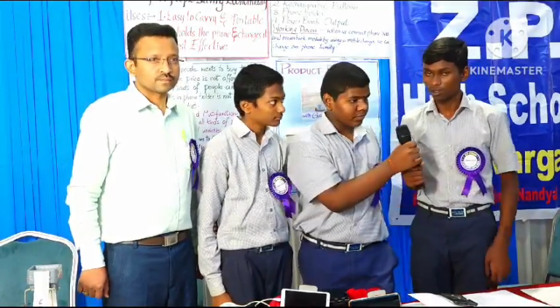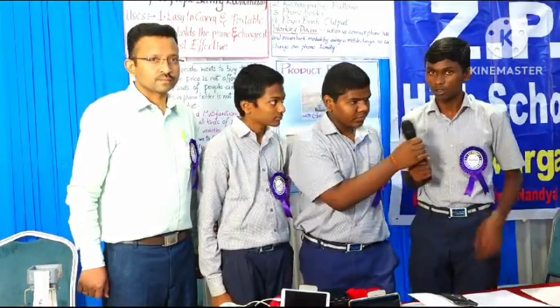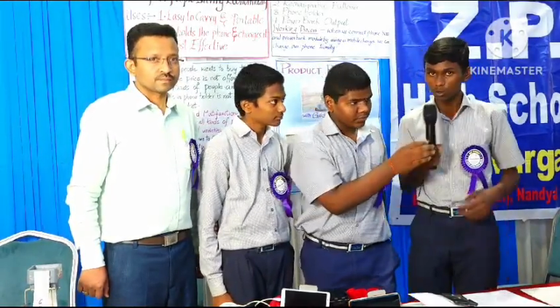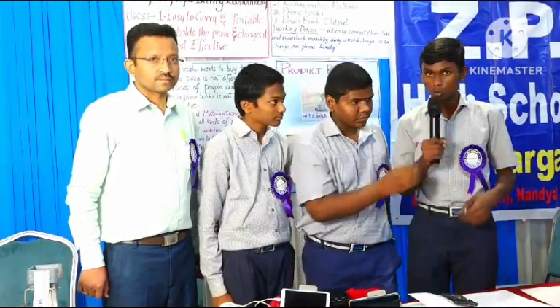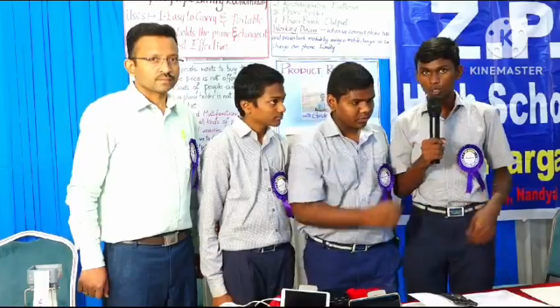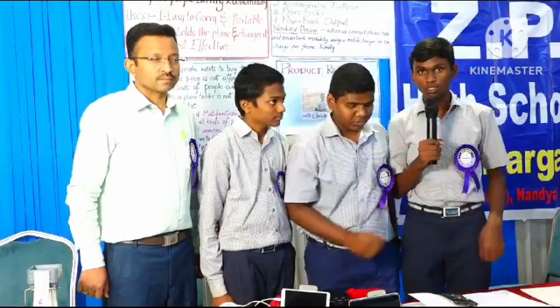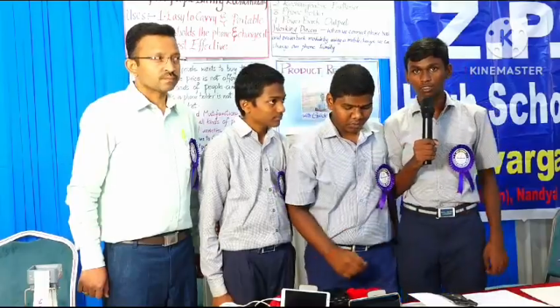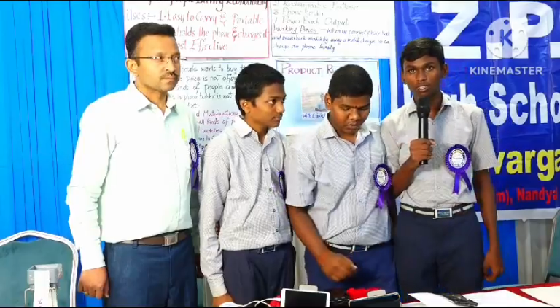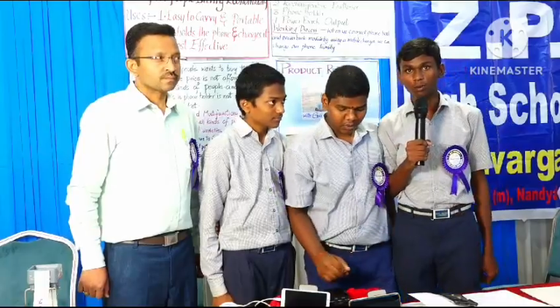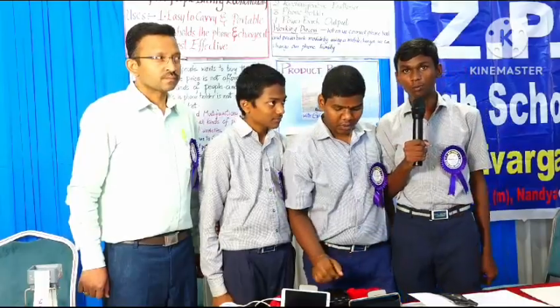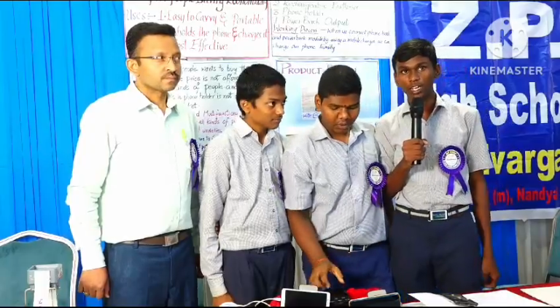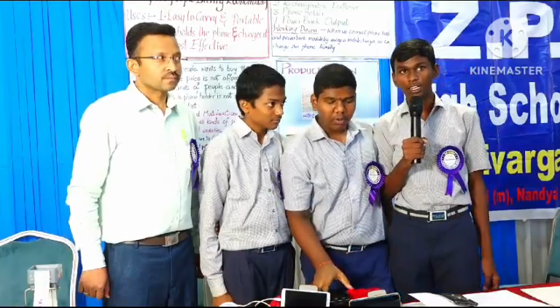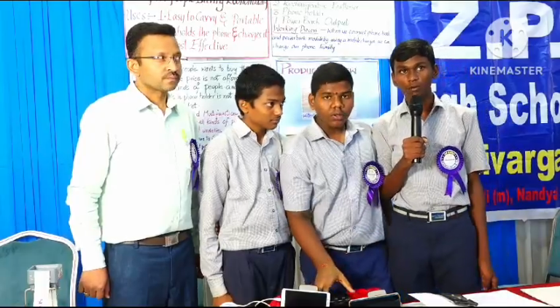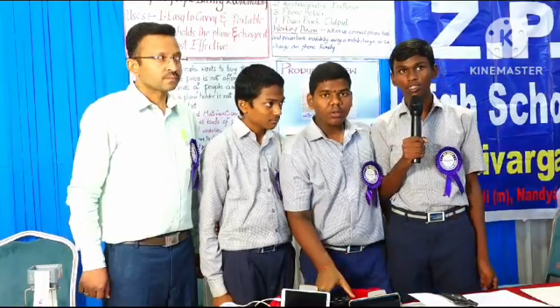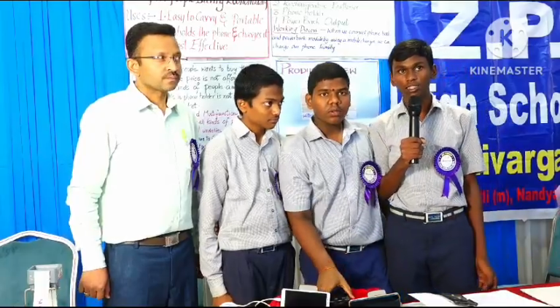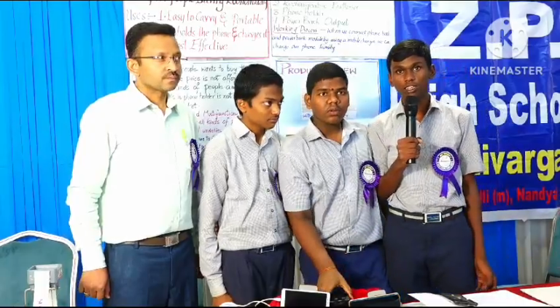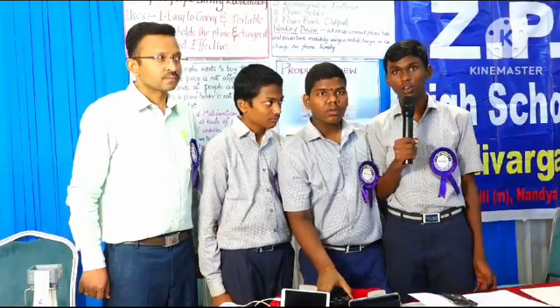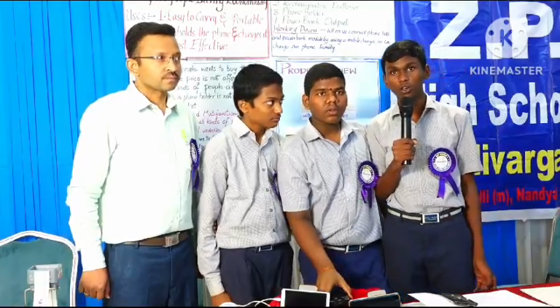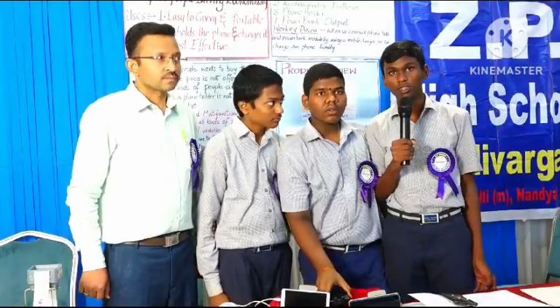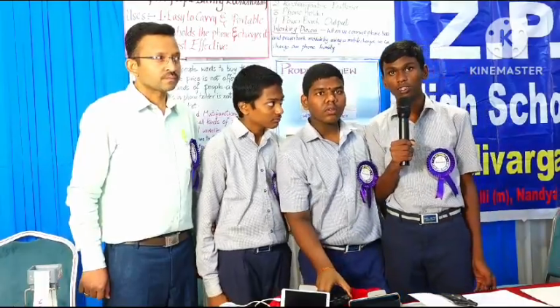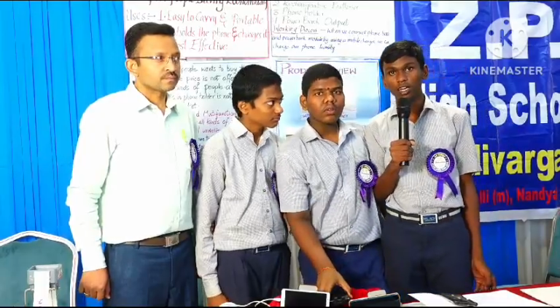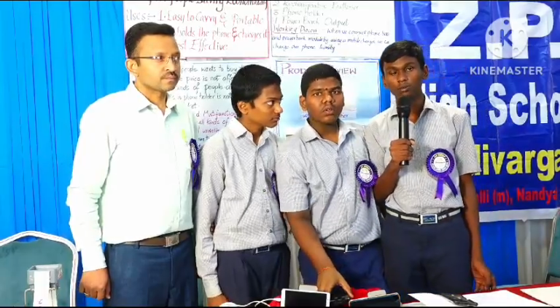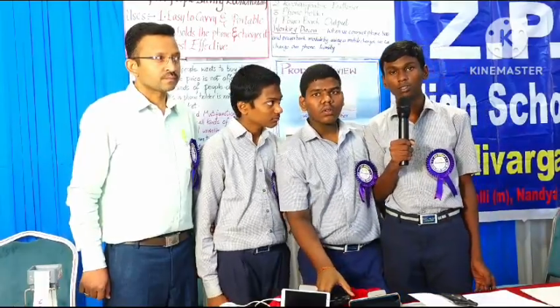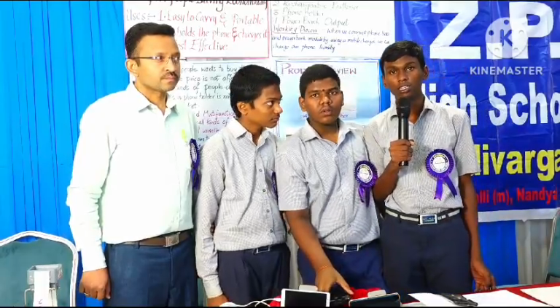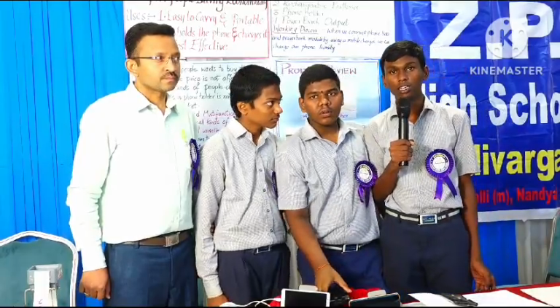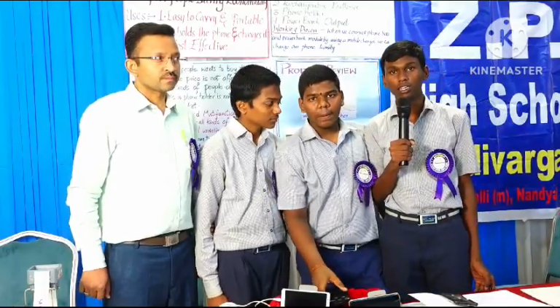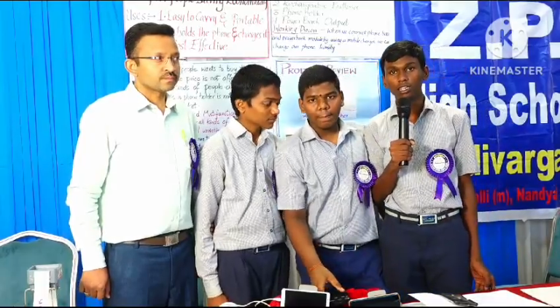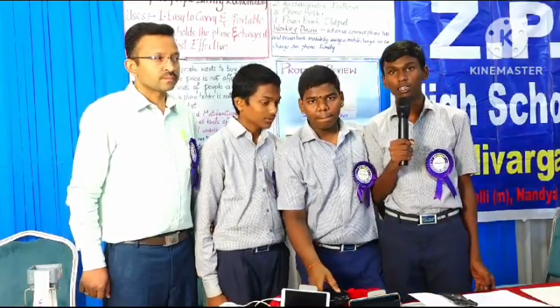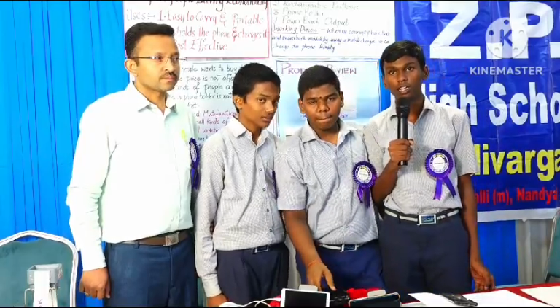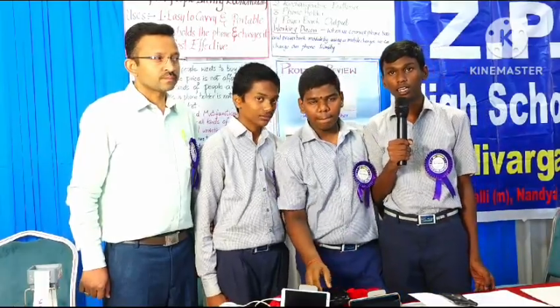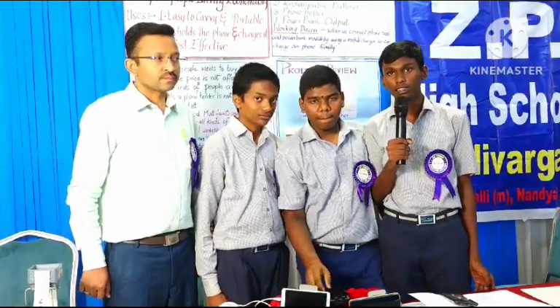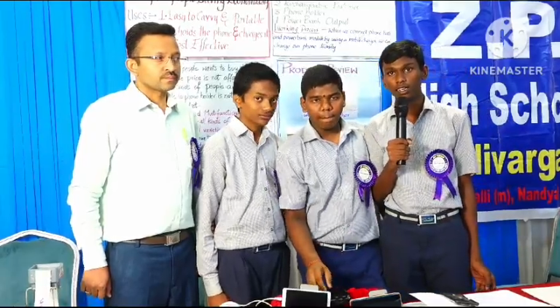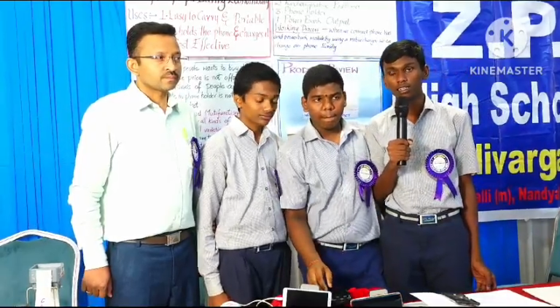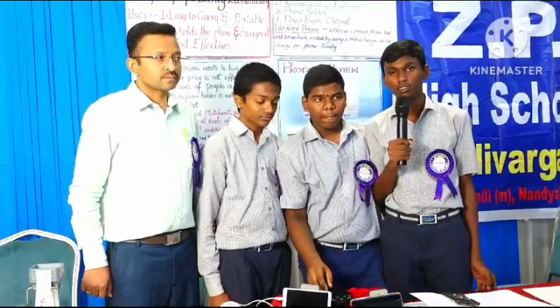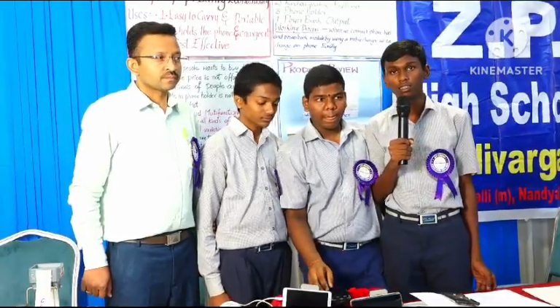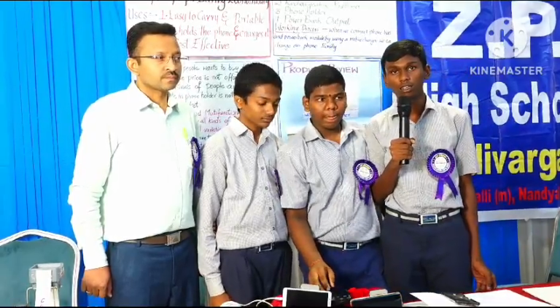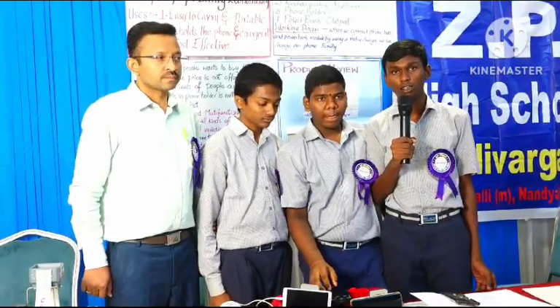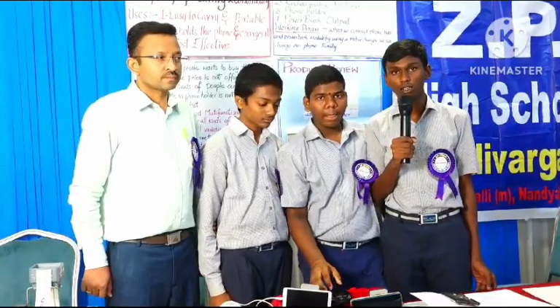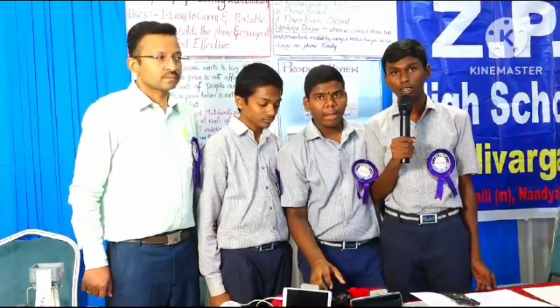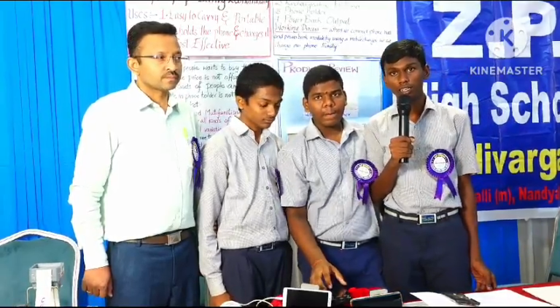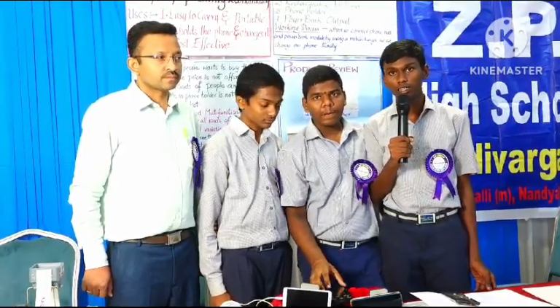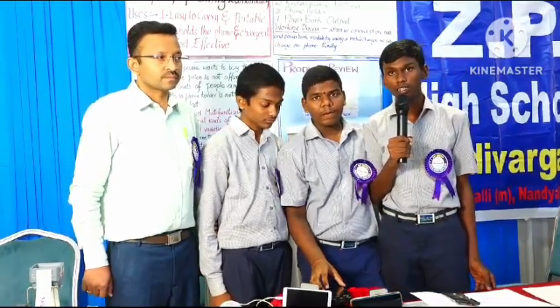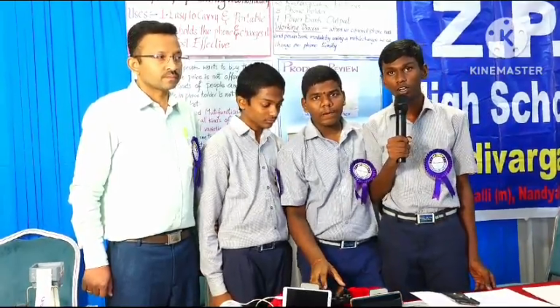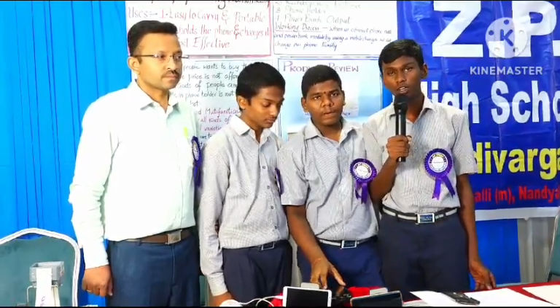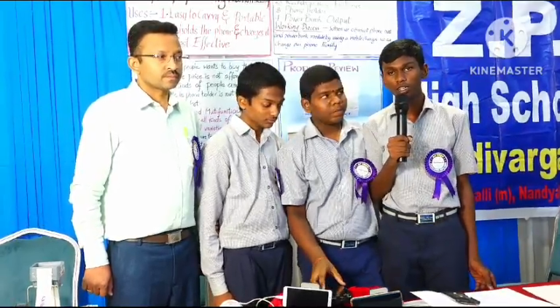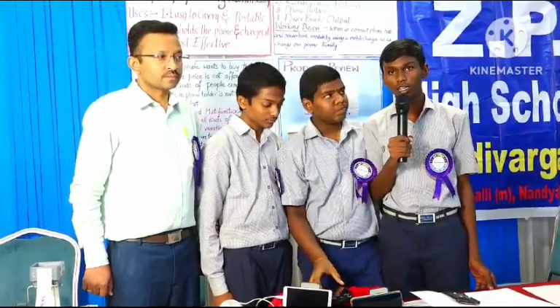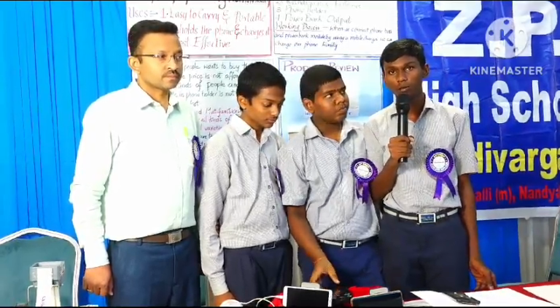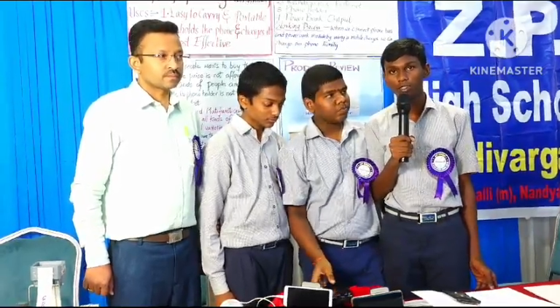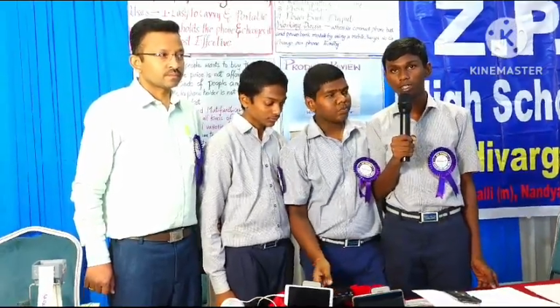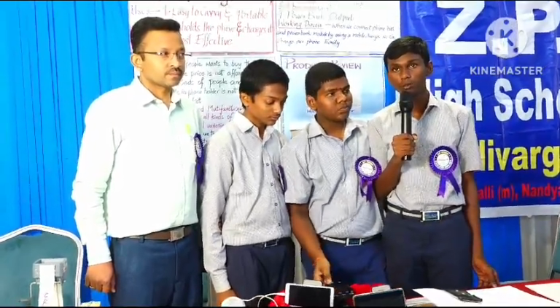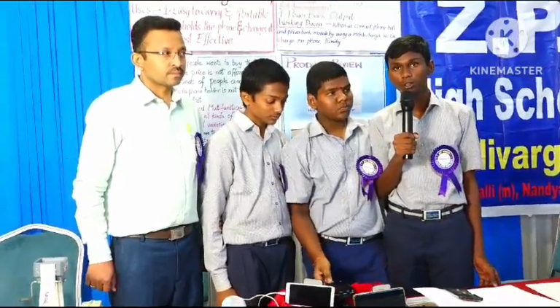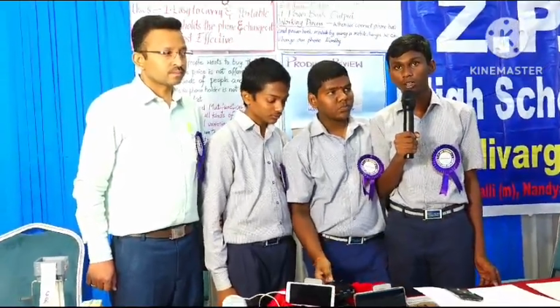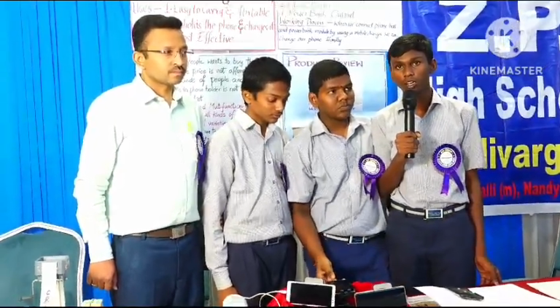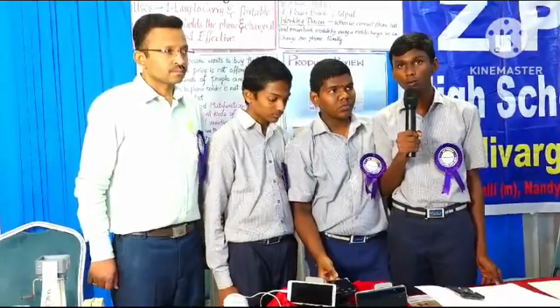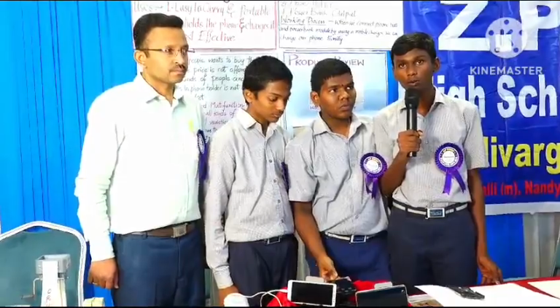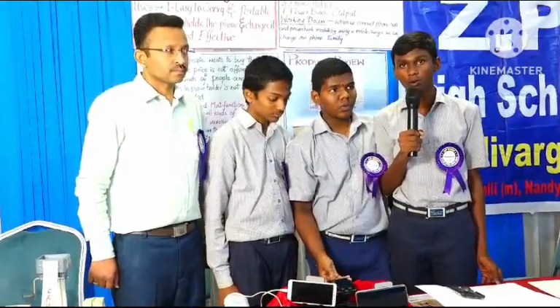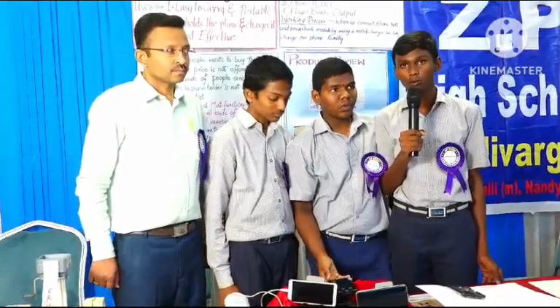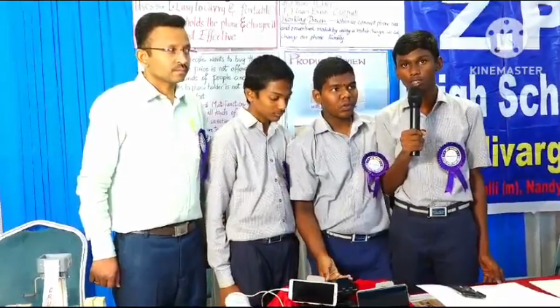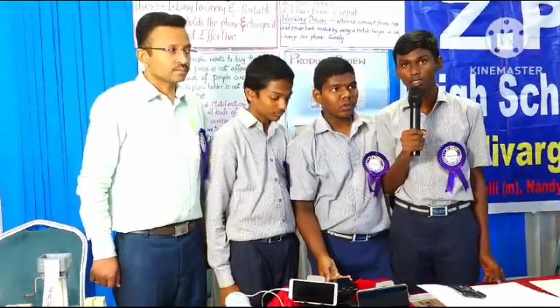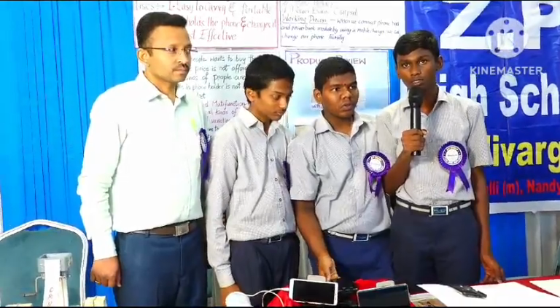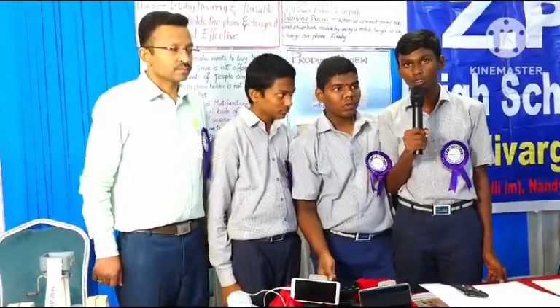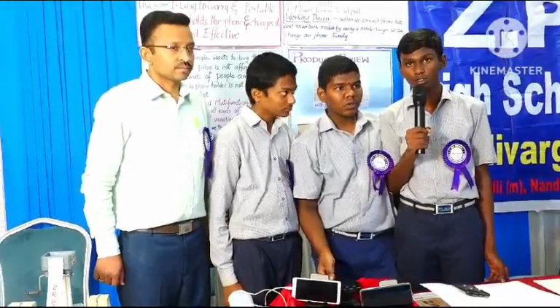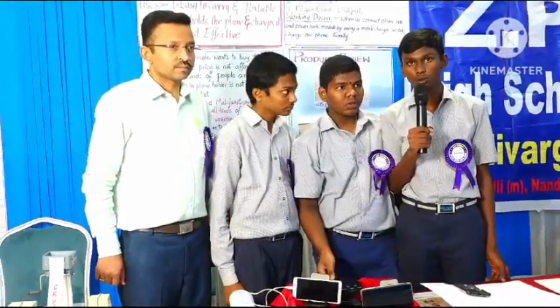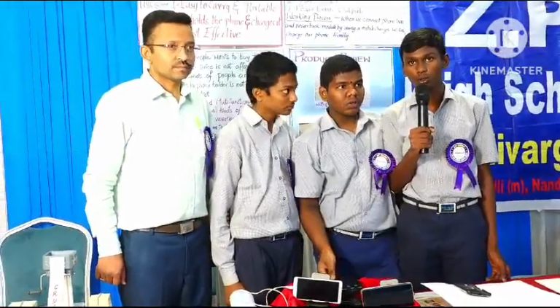Good morning, sir. My name is S. Rohit. I am studying in 9th class at Dr. APJ Abdul Kalam MMCHS School.